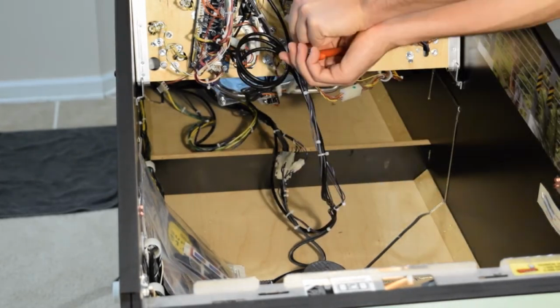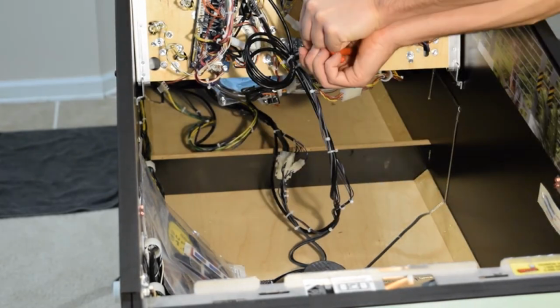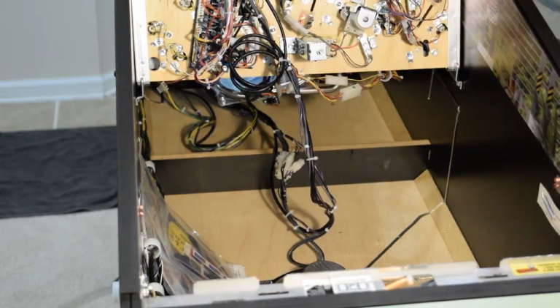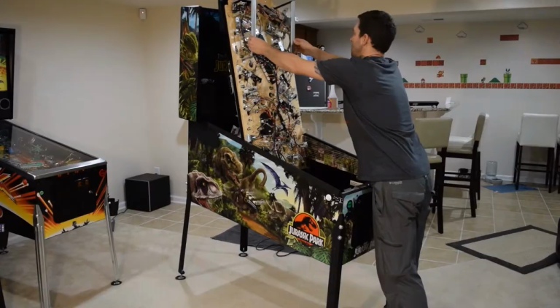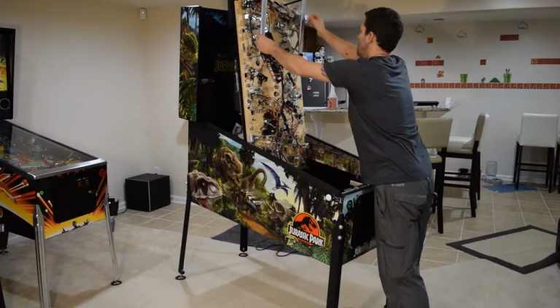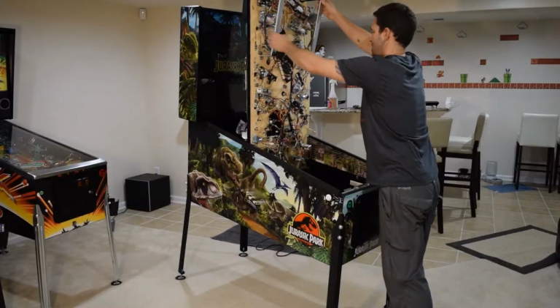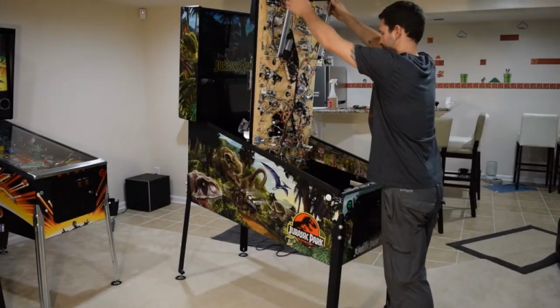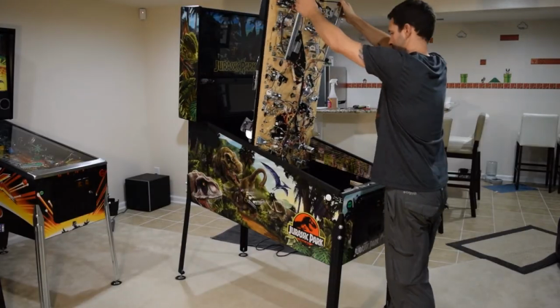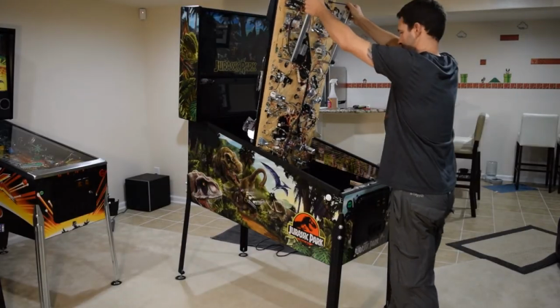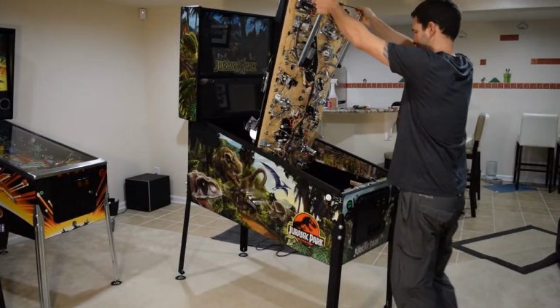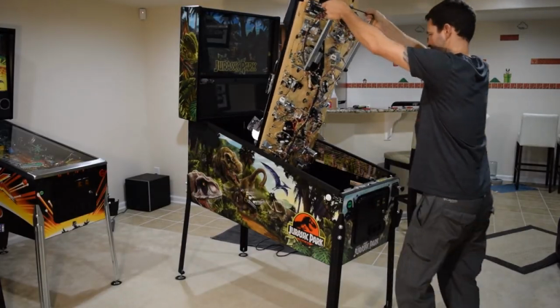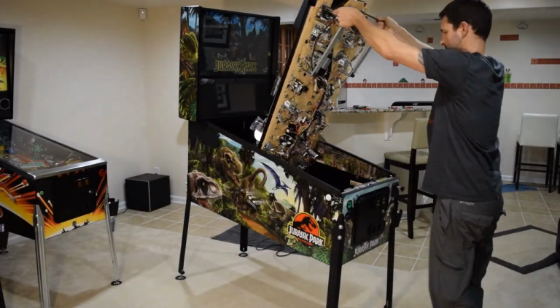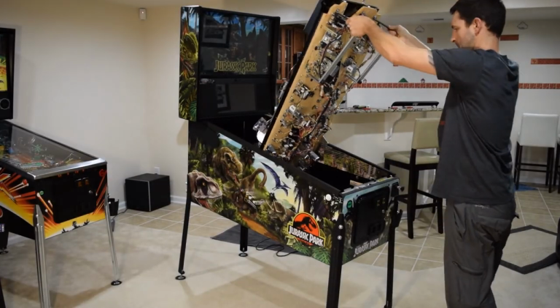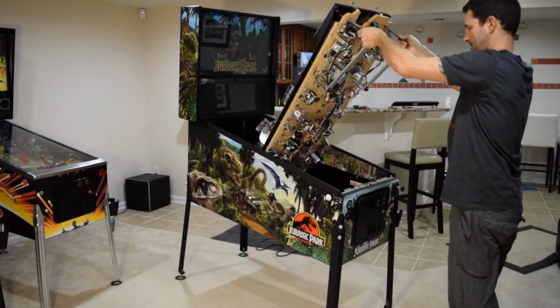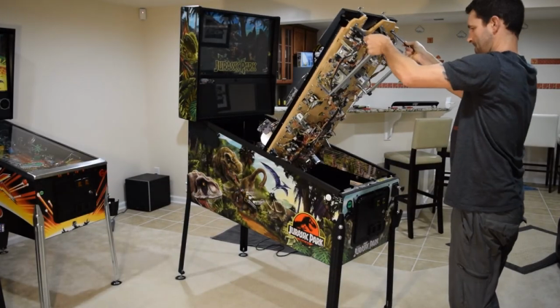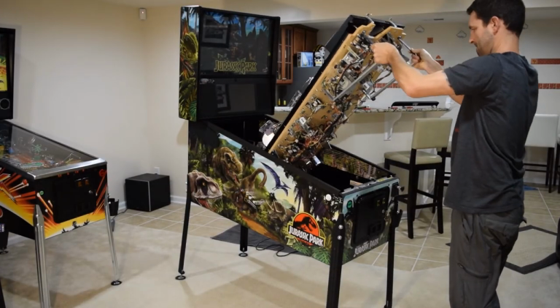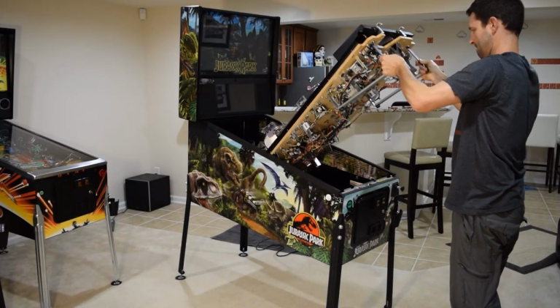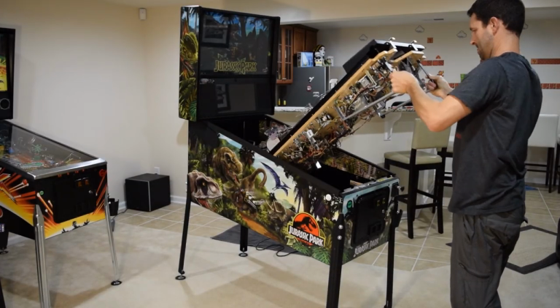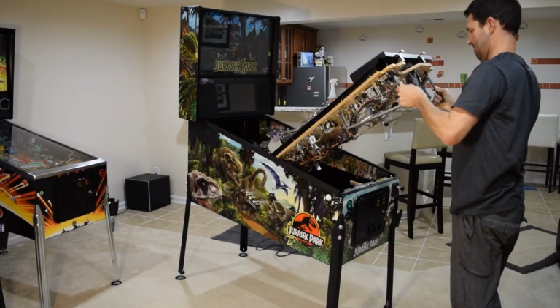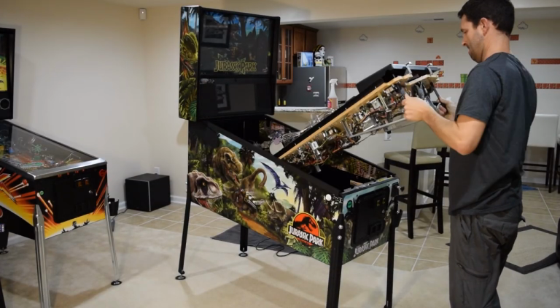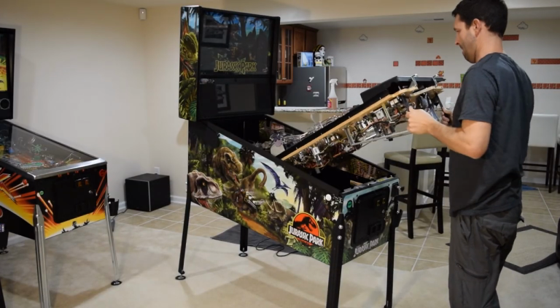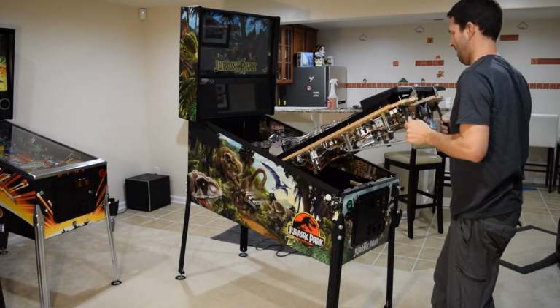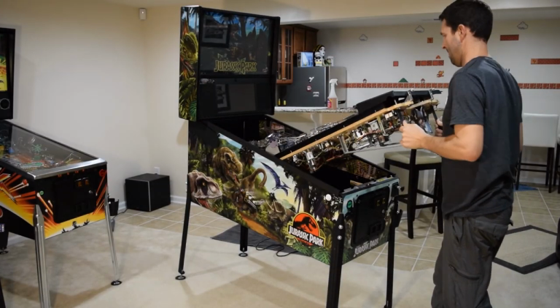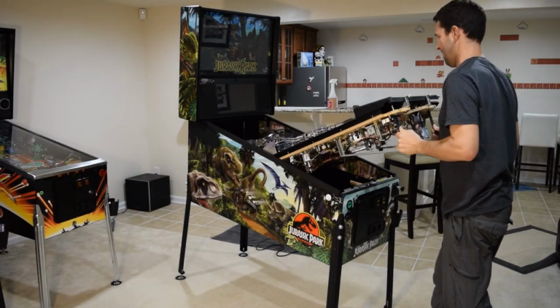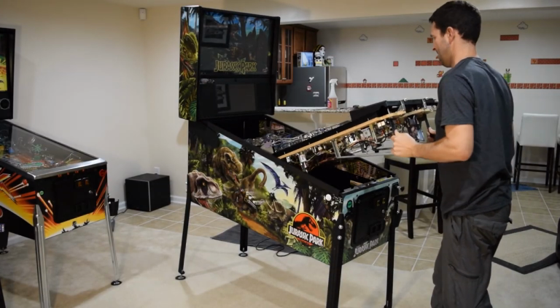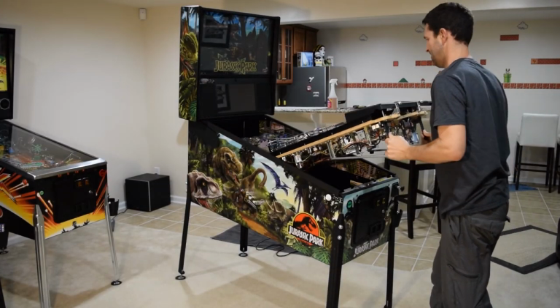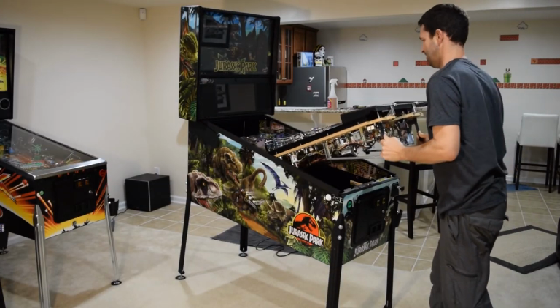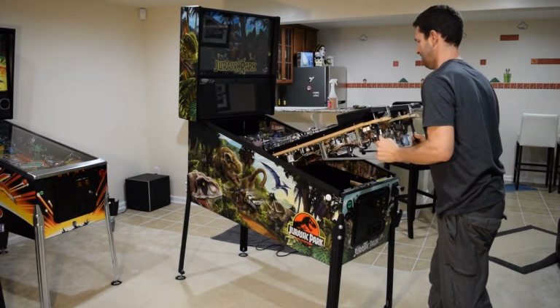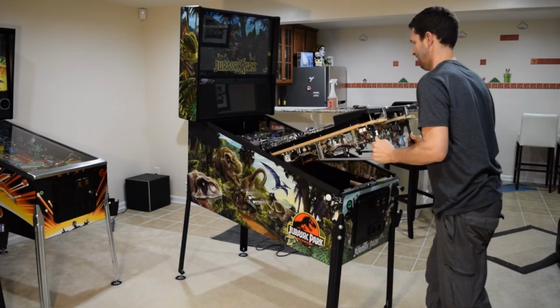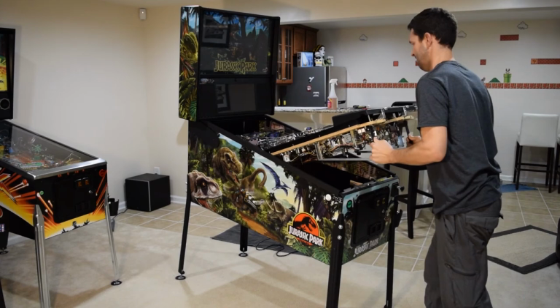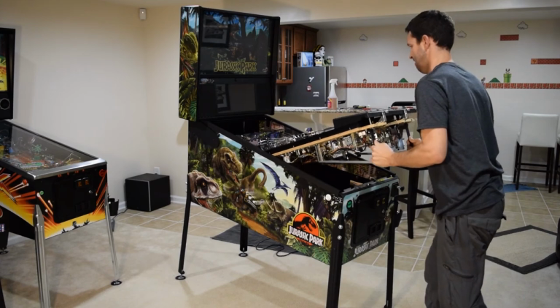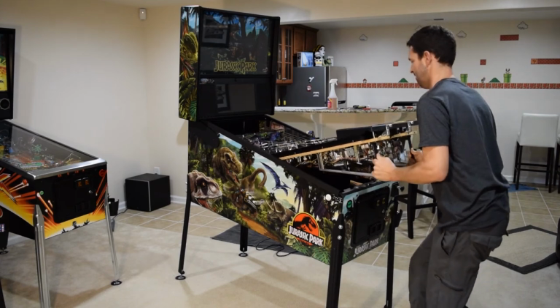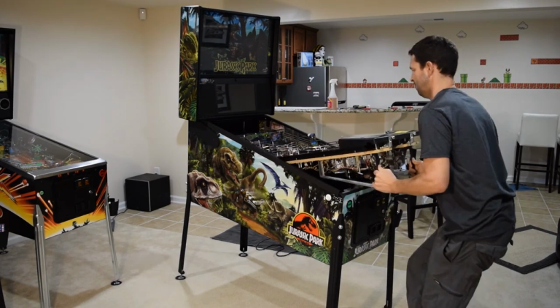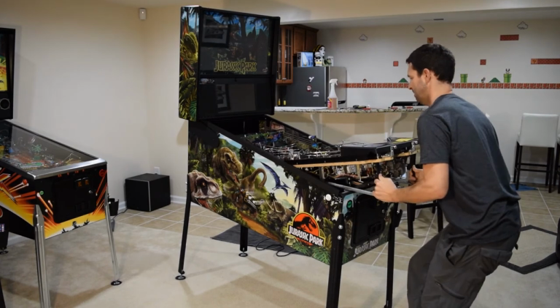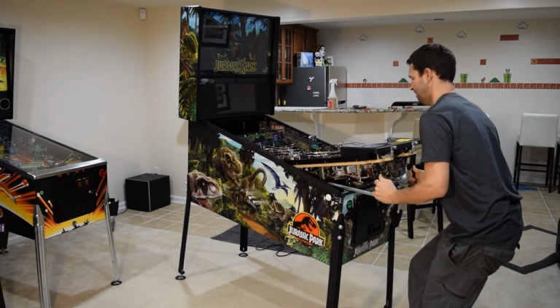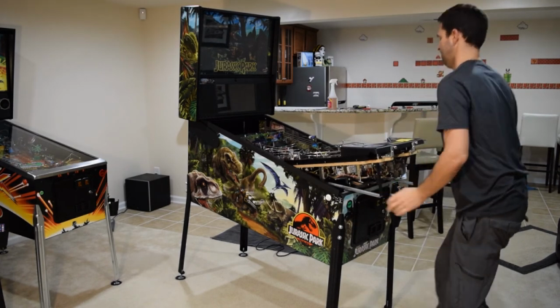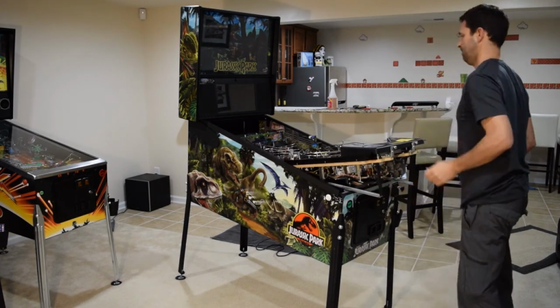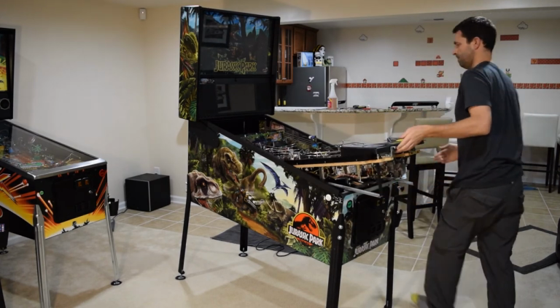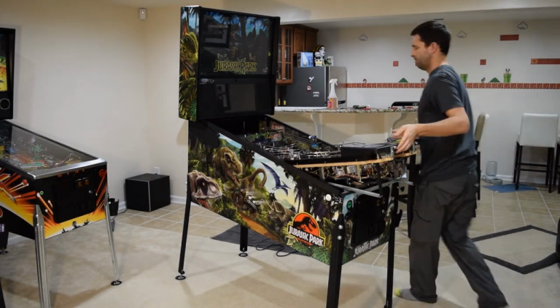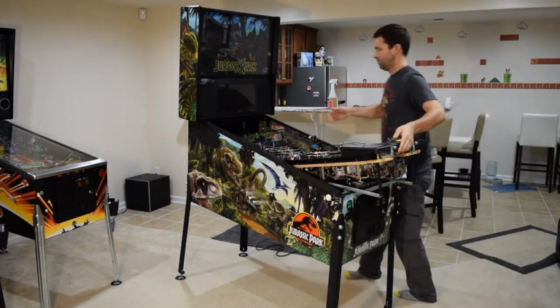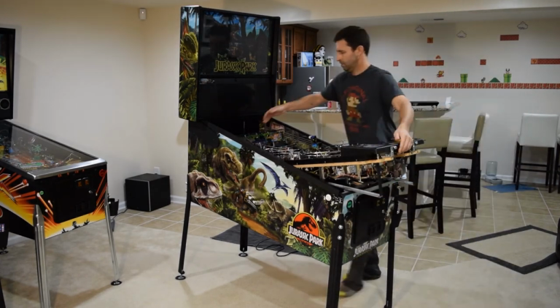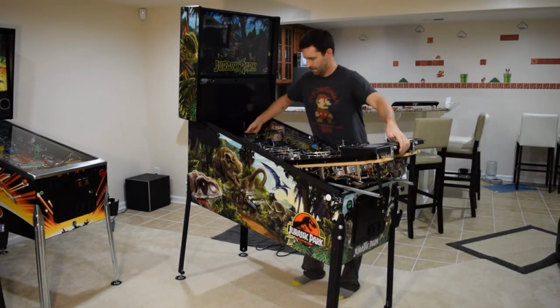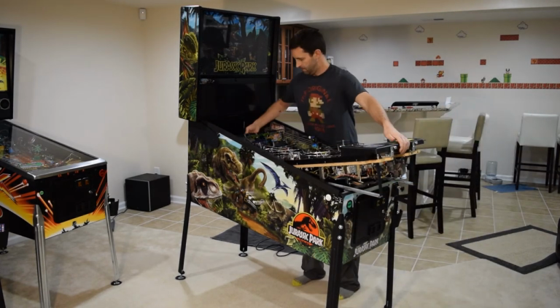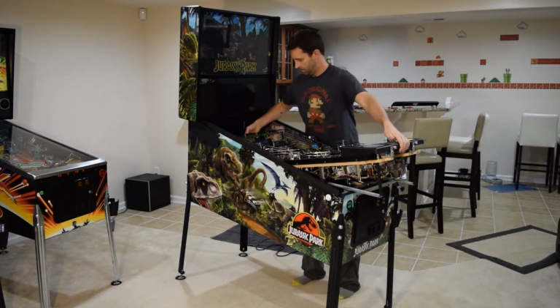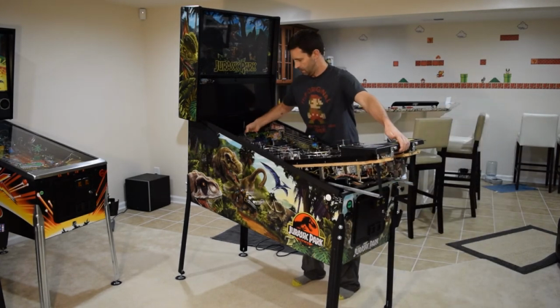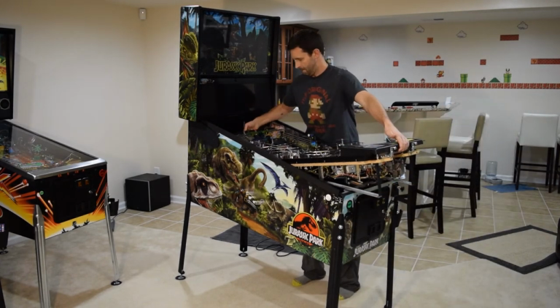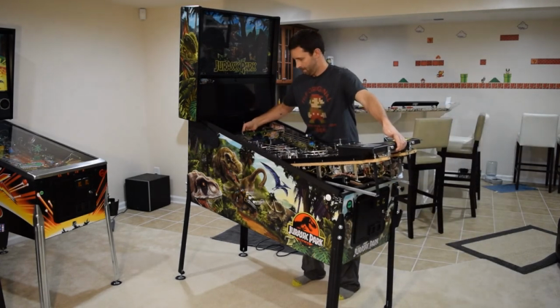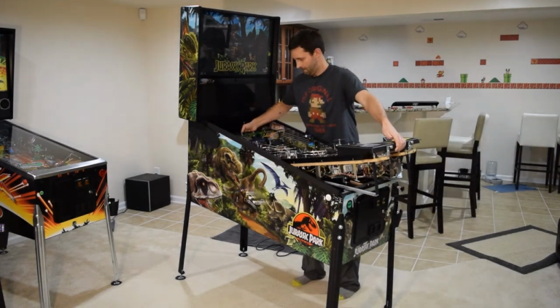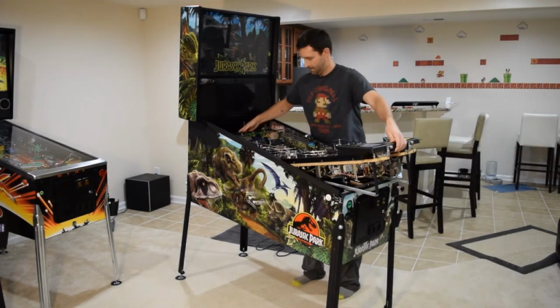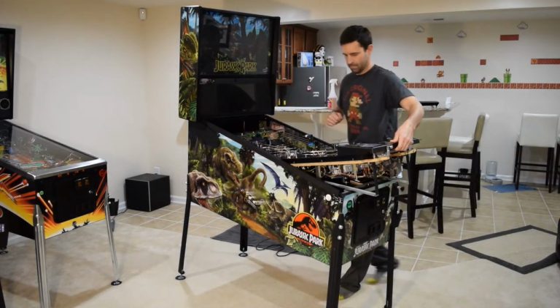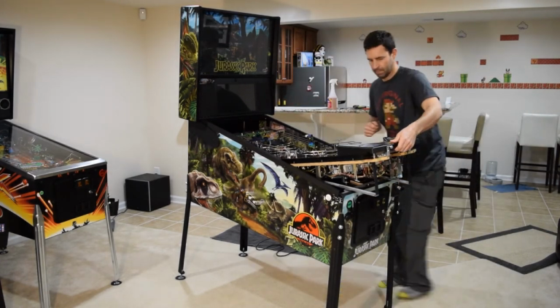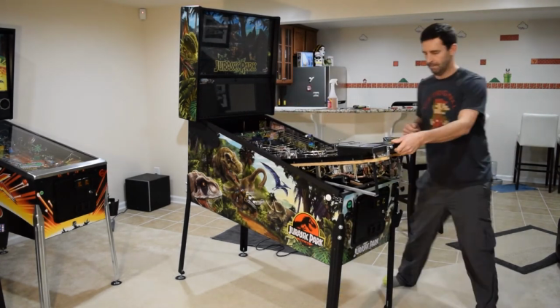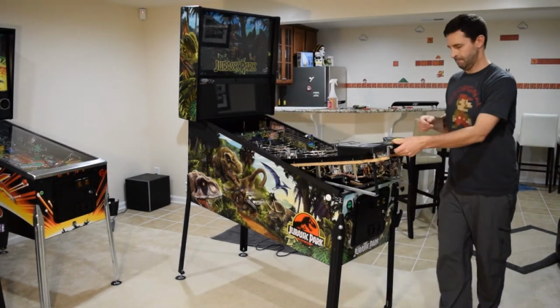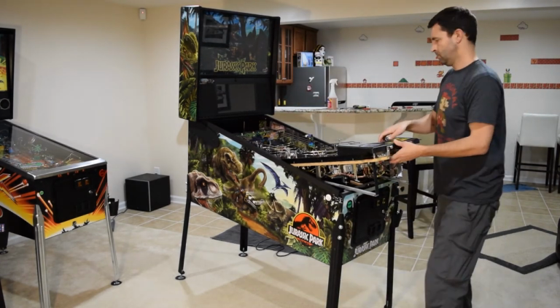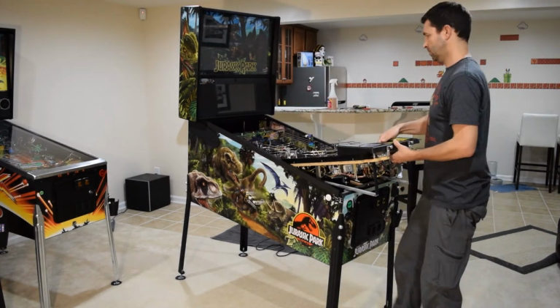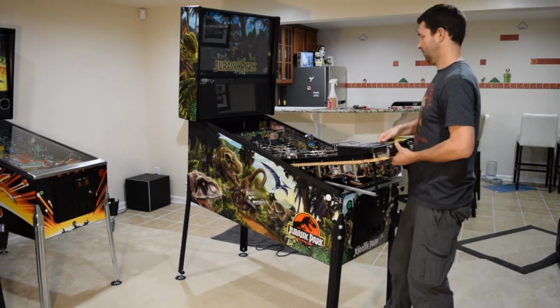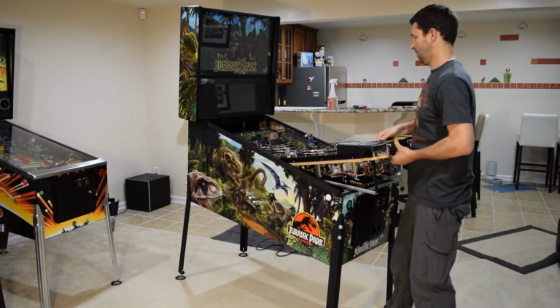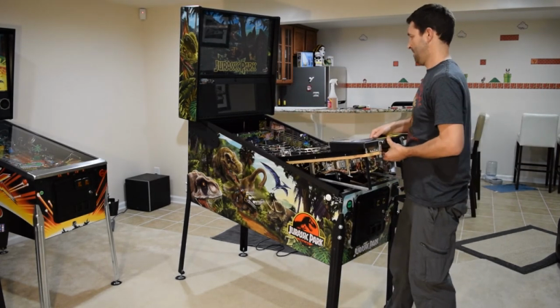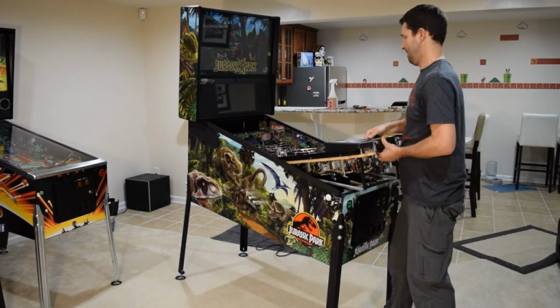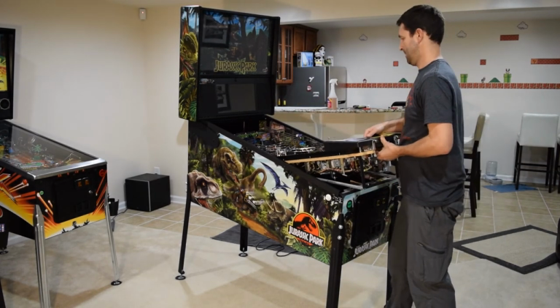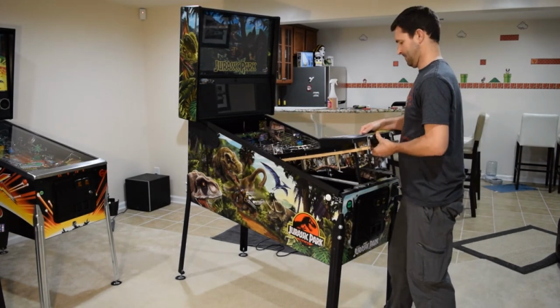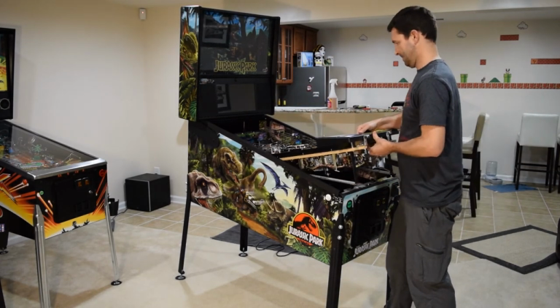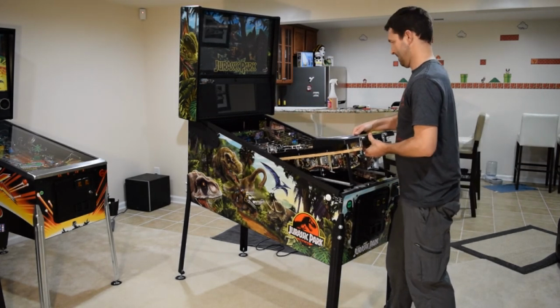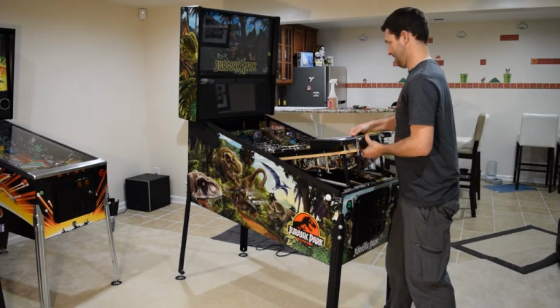With everything connected, lower the playfield, reinstall the playfield glass and lockdown bar, and close up the cabinet.